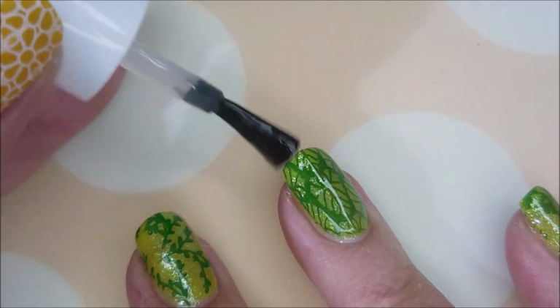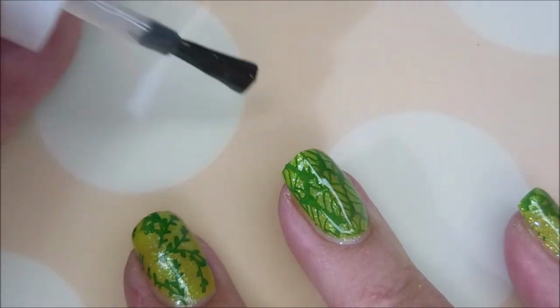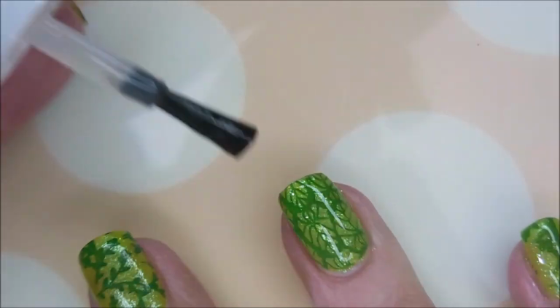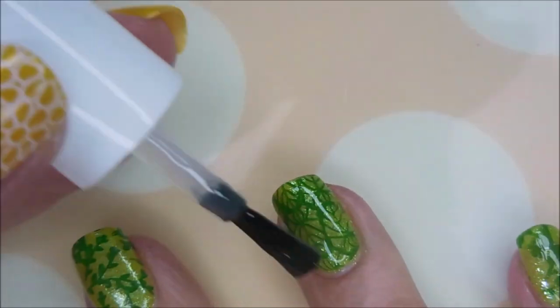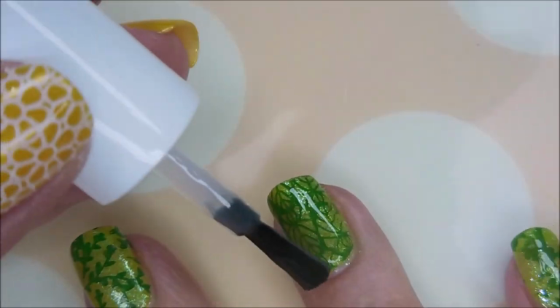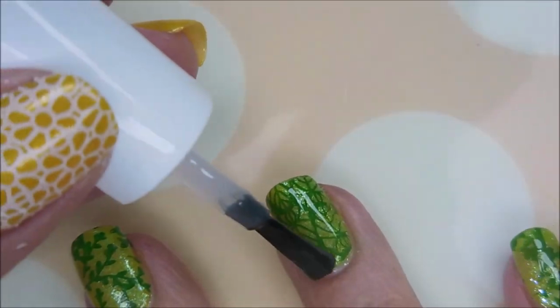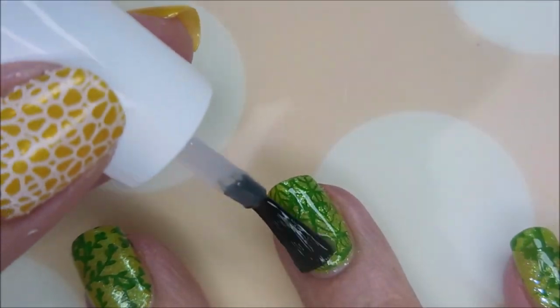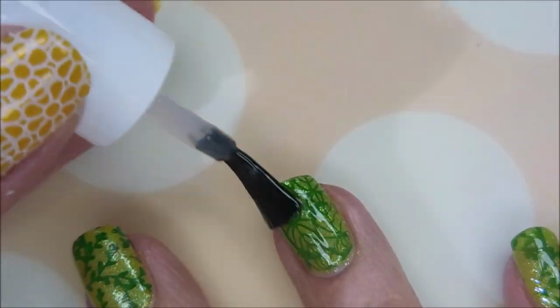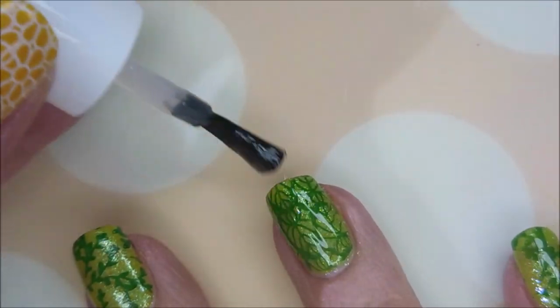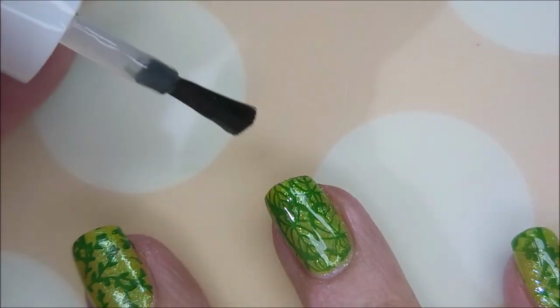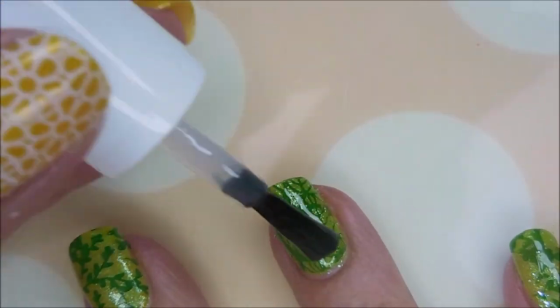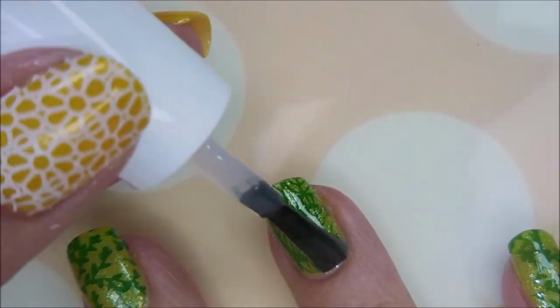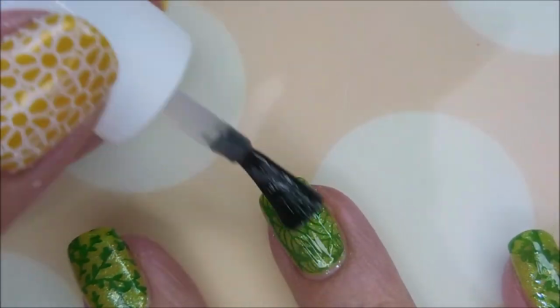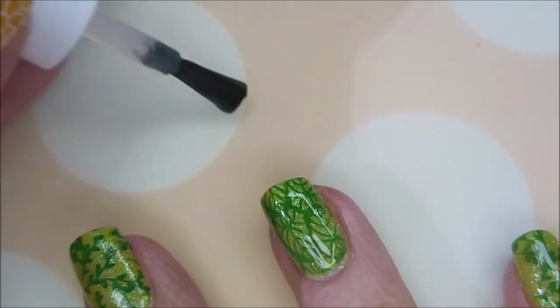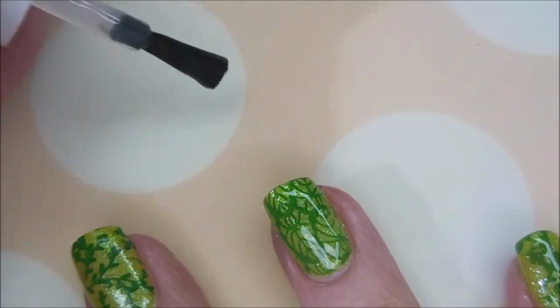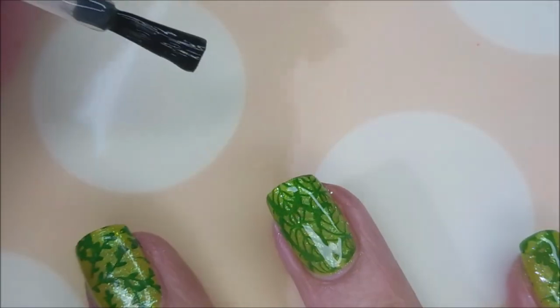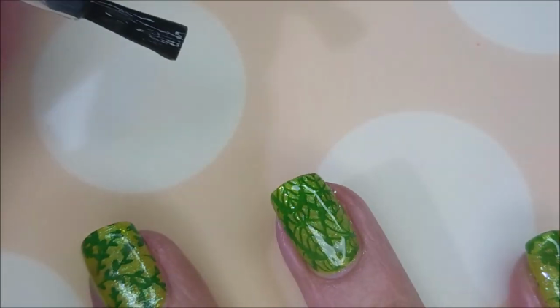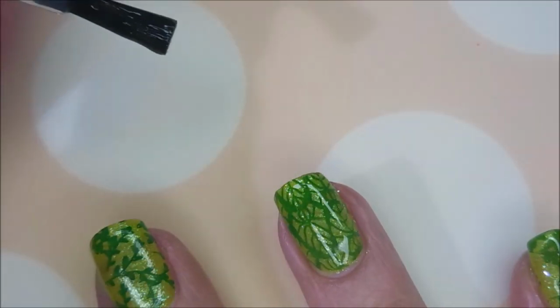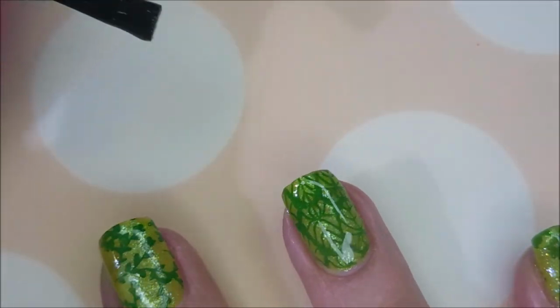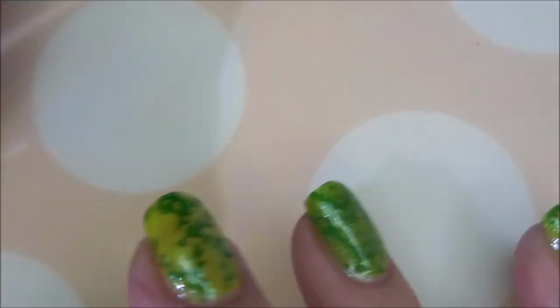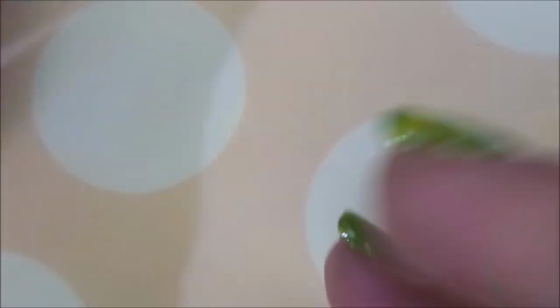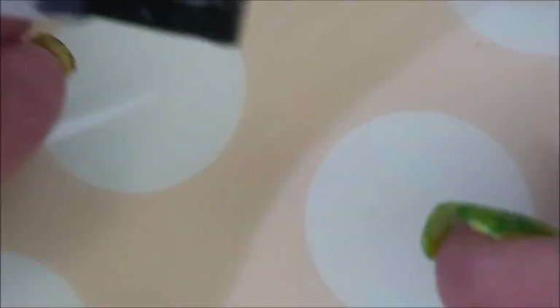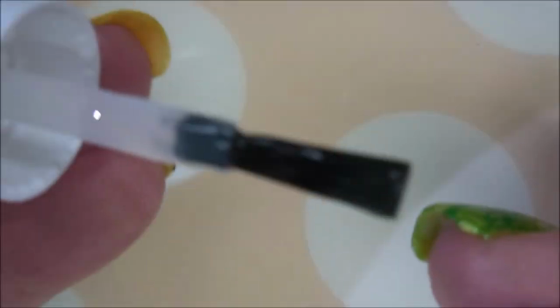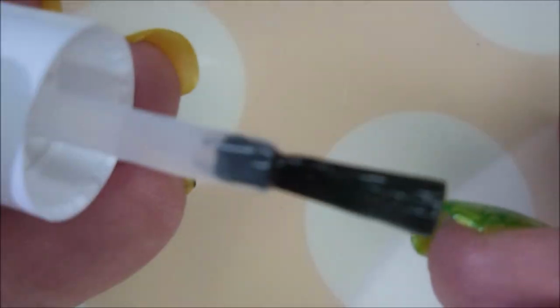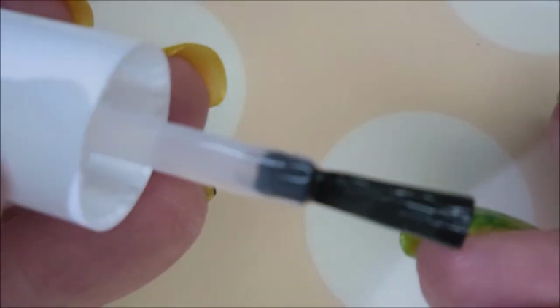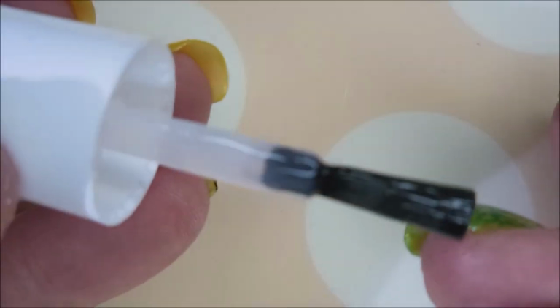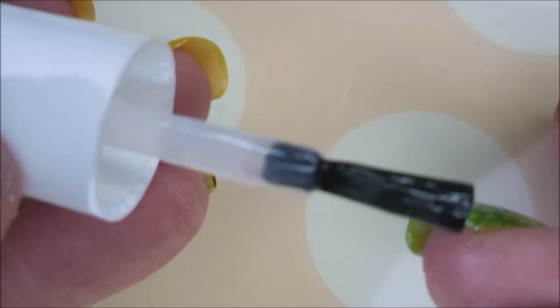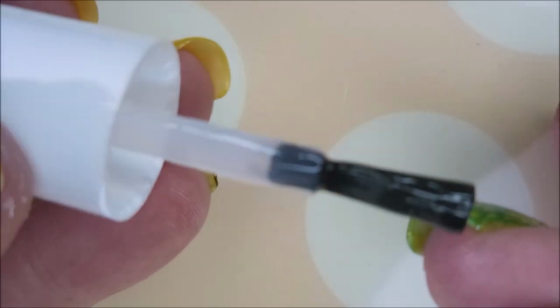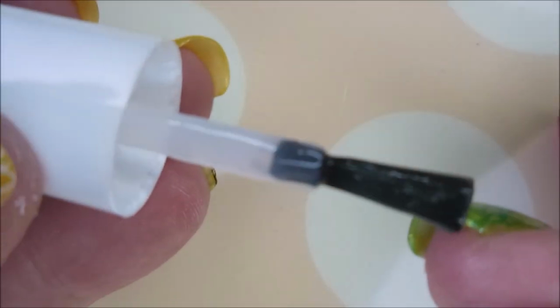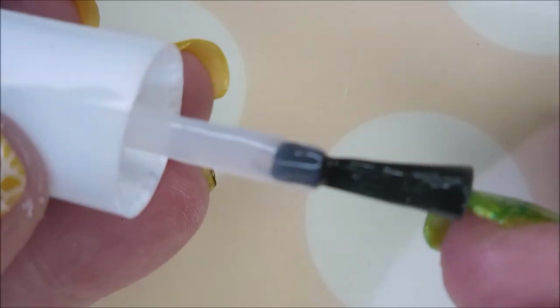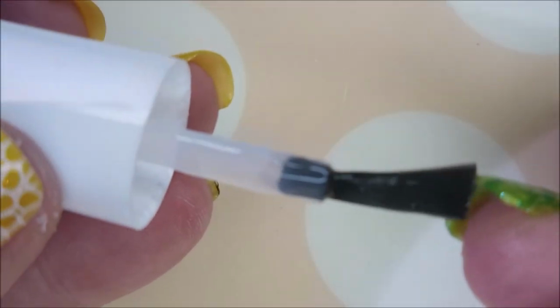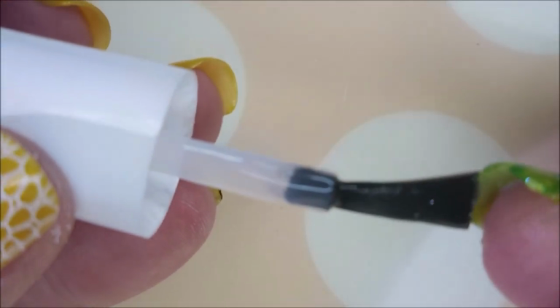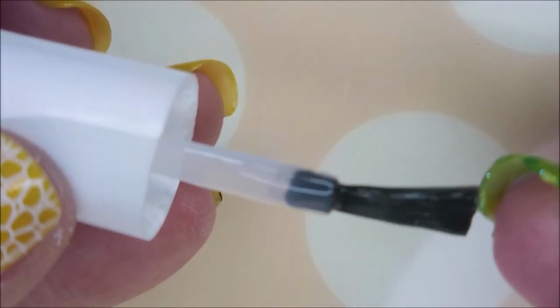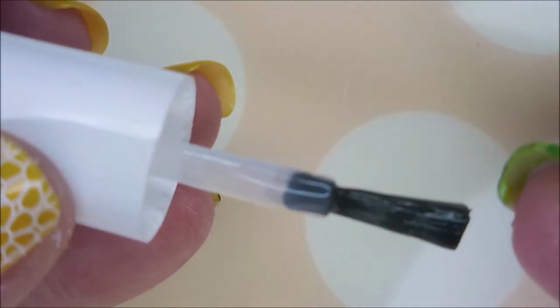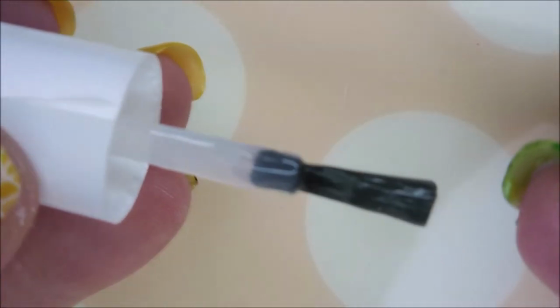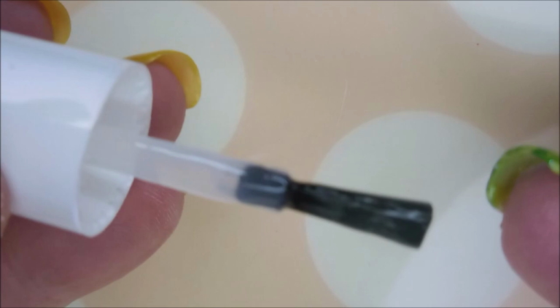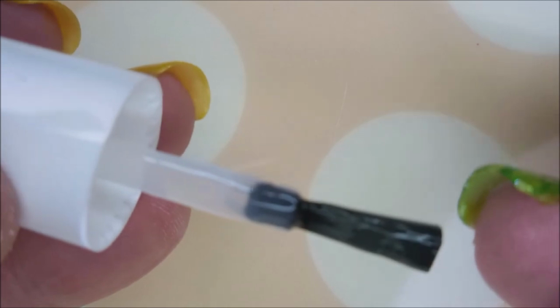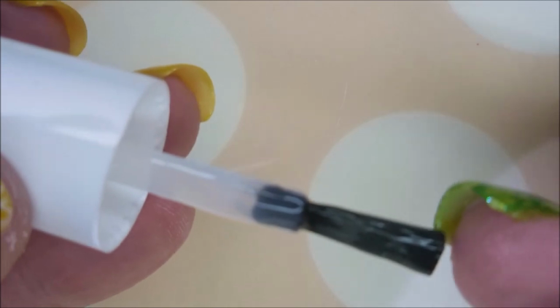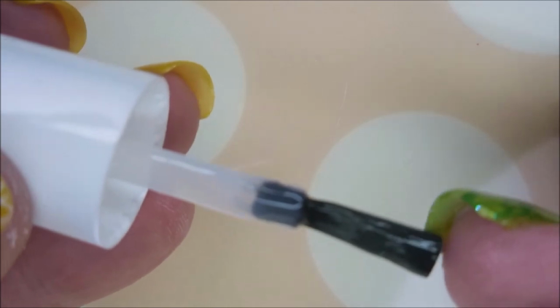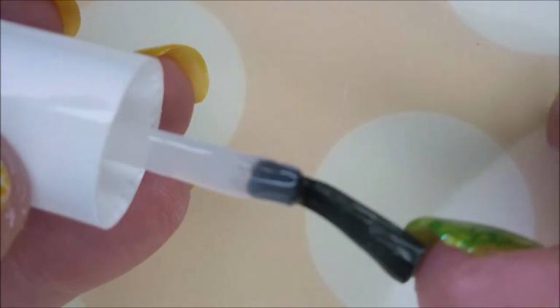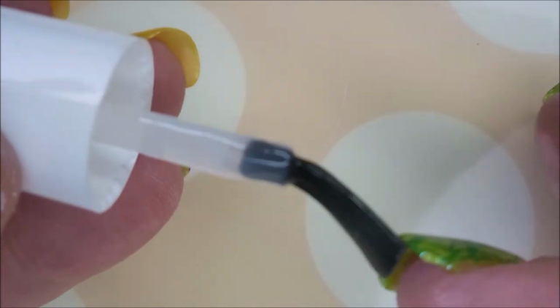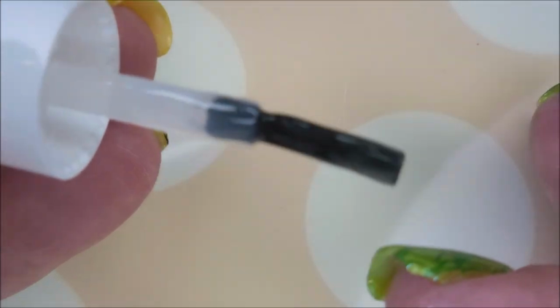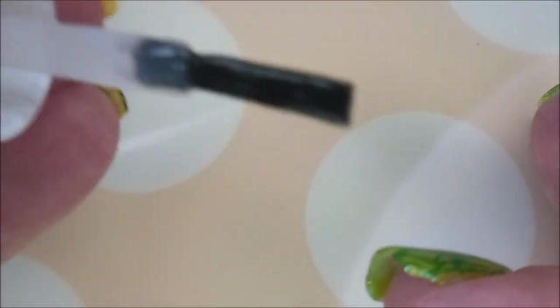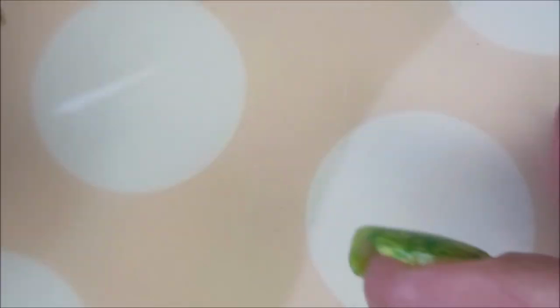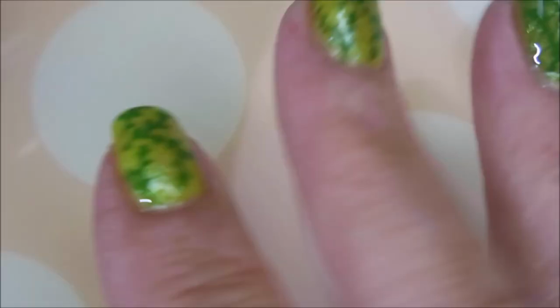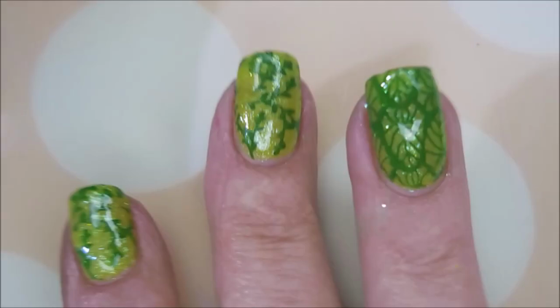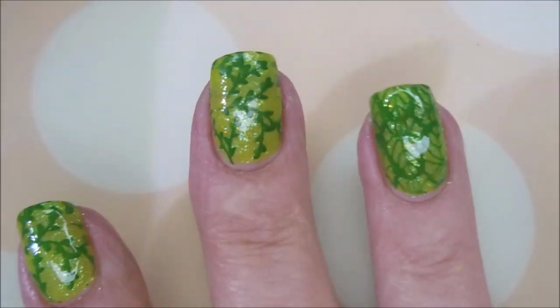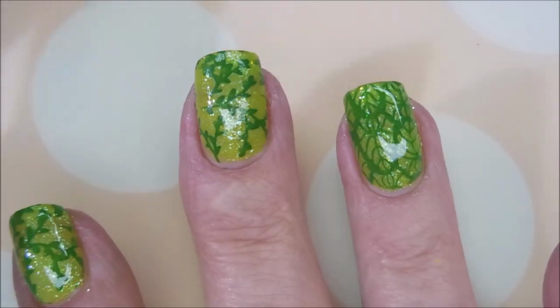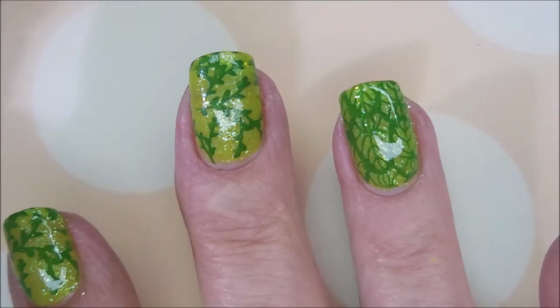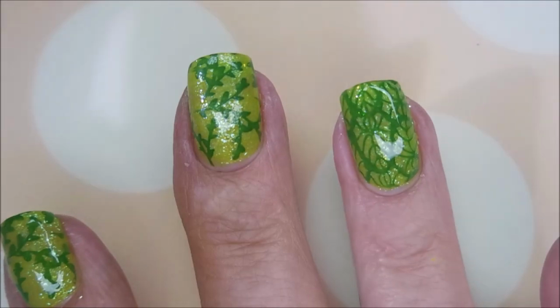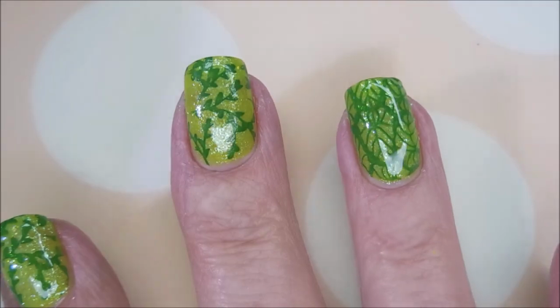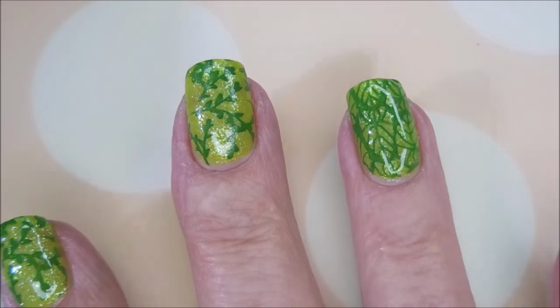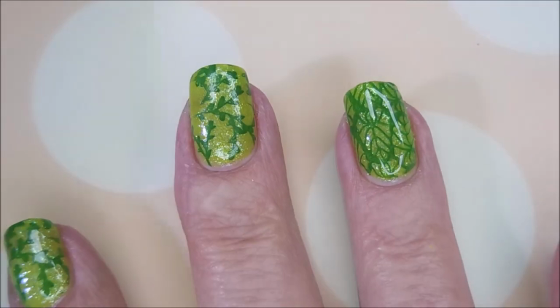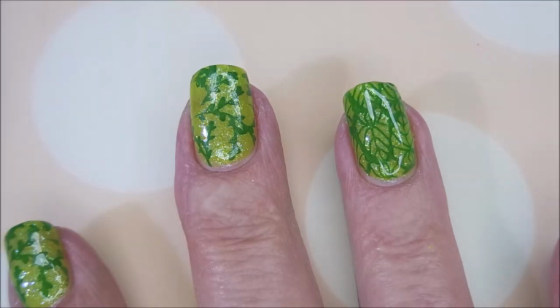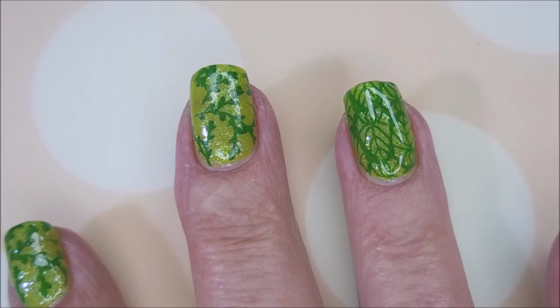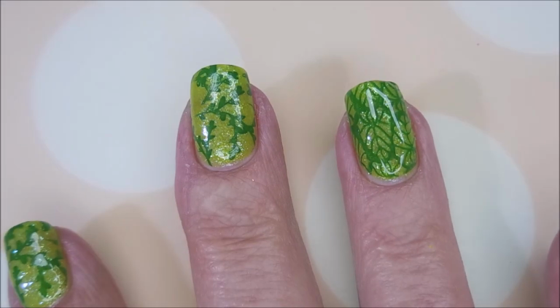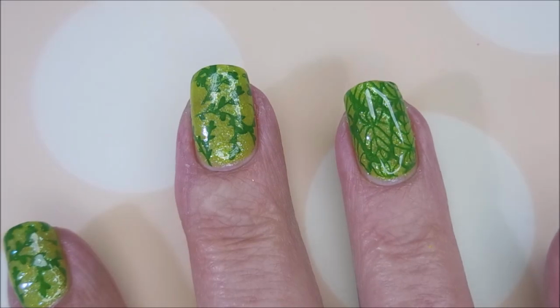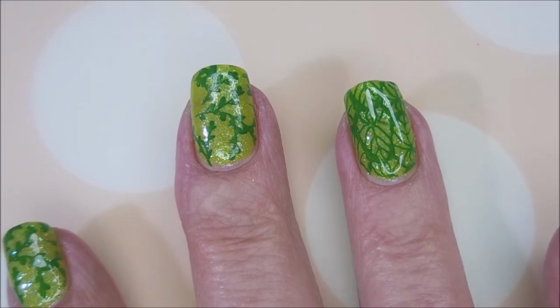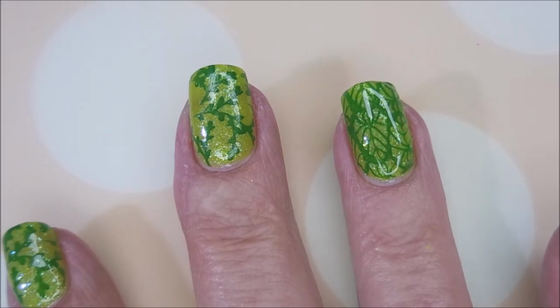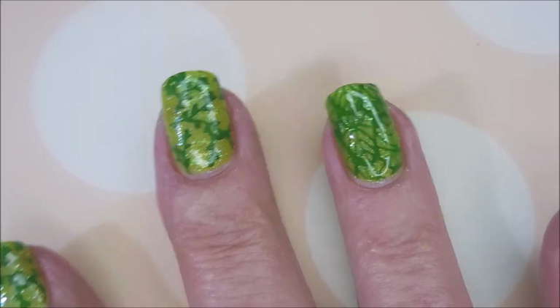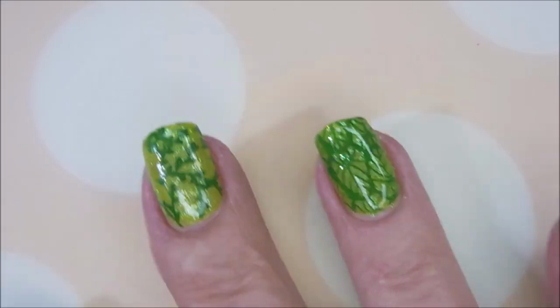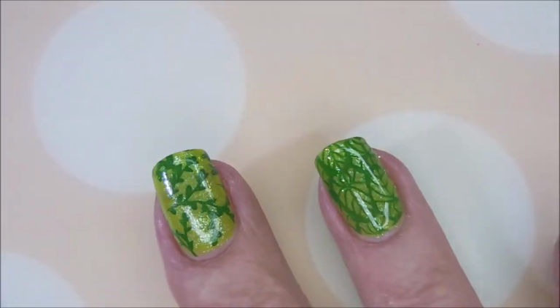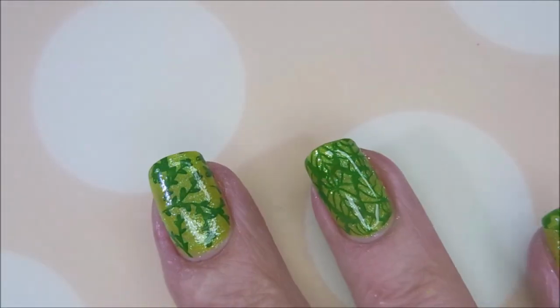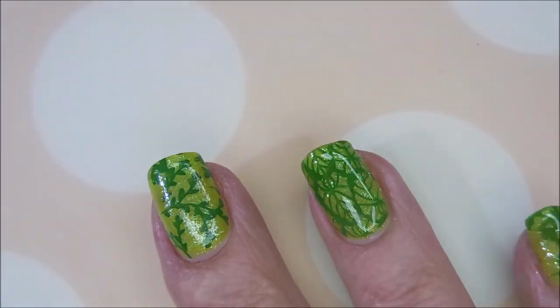This one looks gorgeous with that top coat on it. You can see the sparklies underneath peeking out.